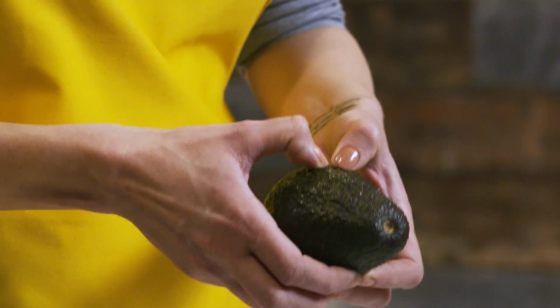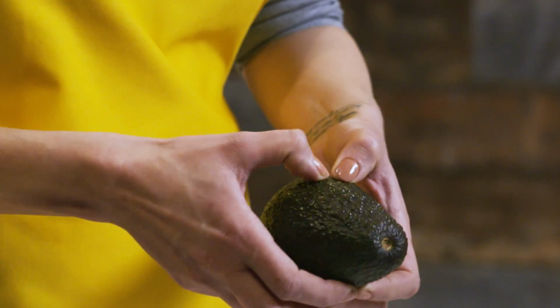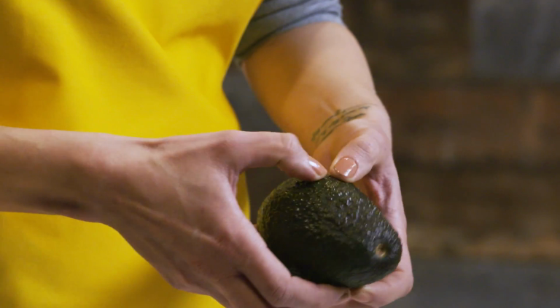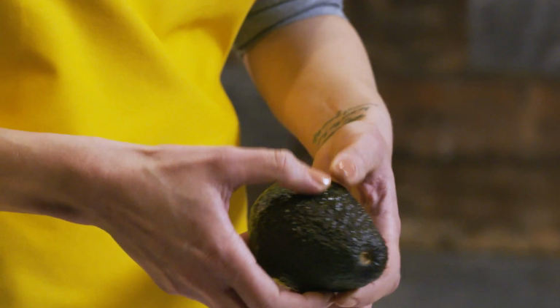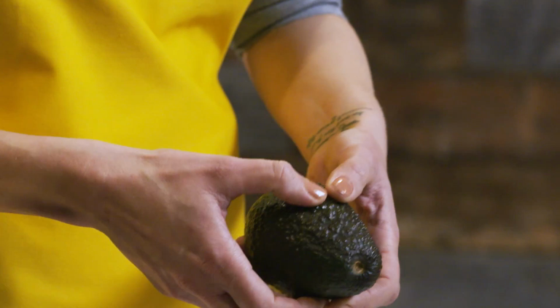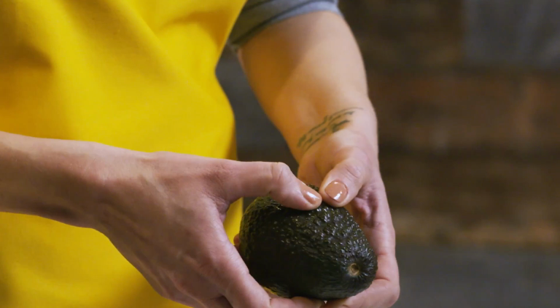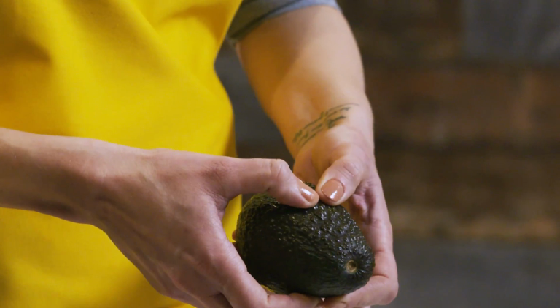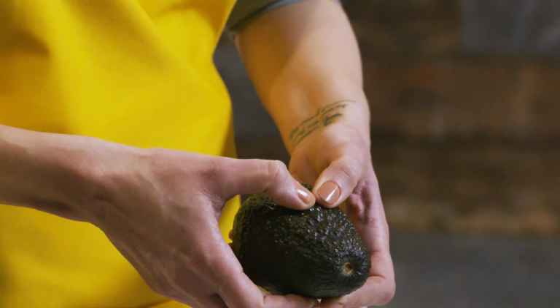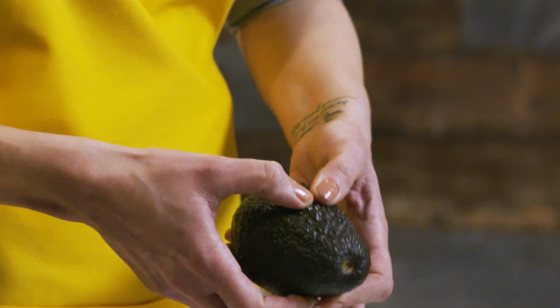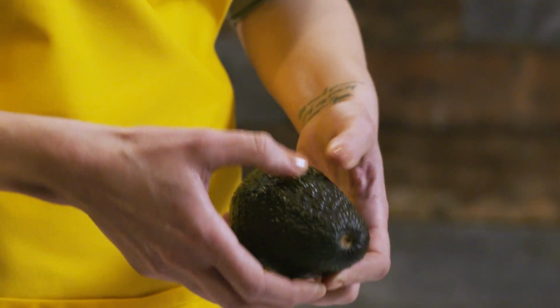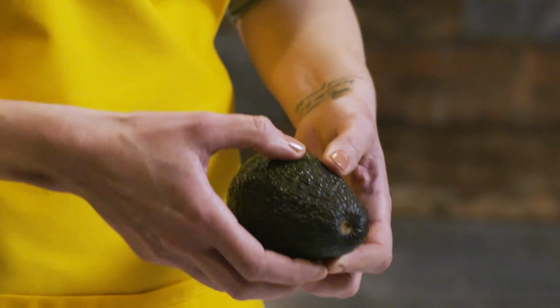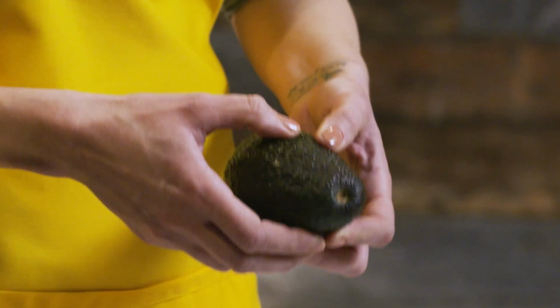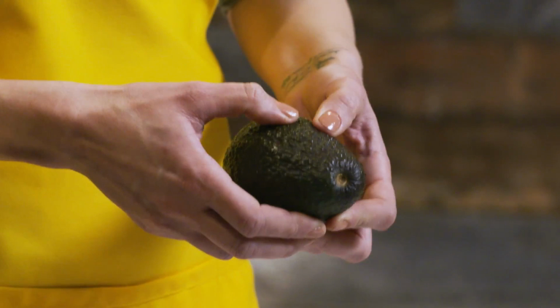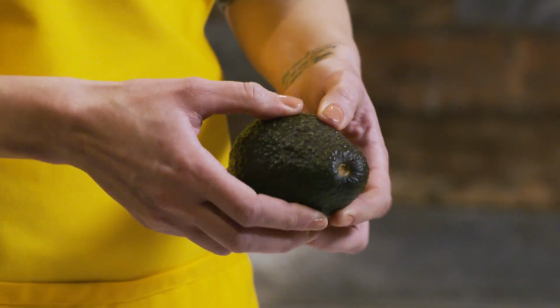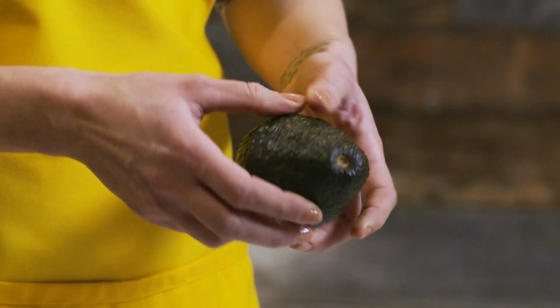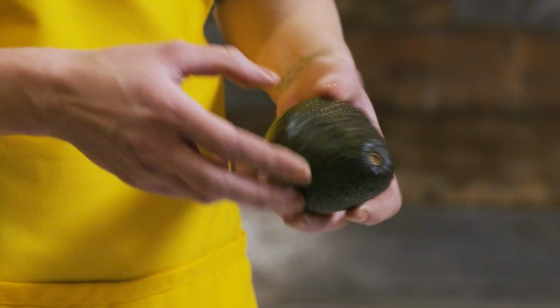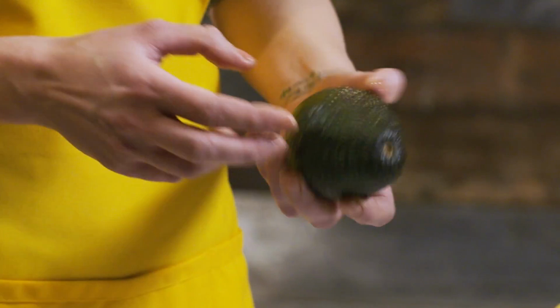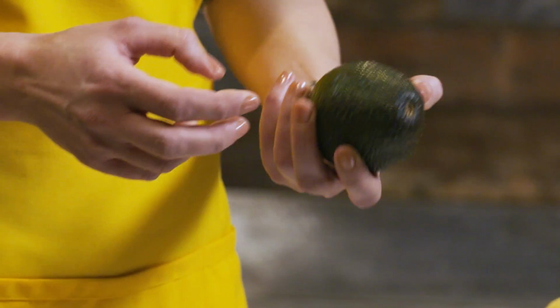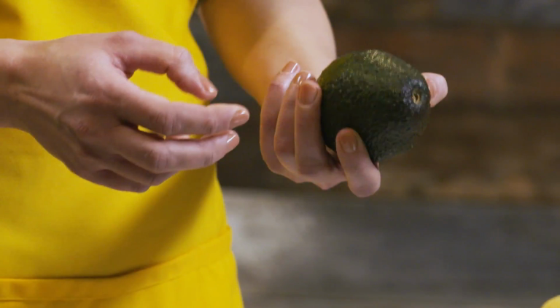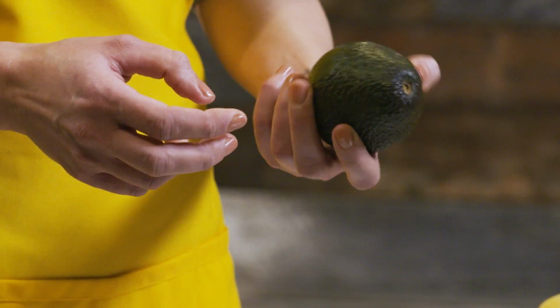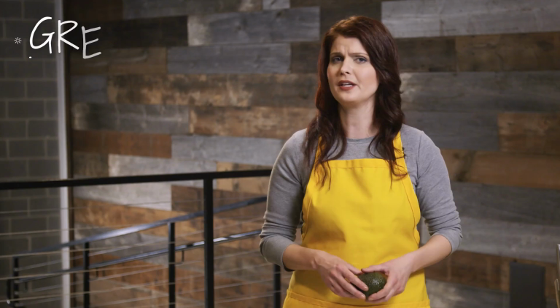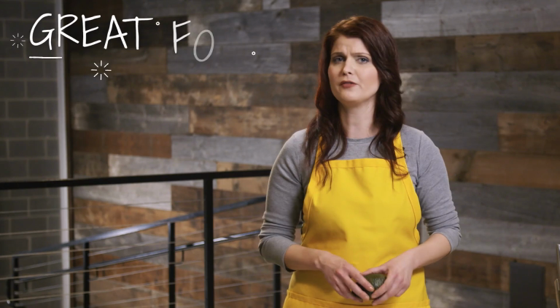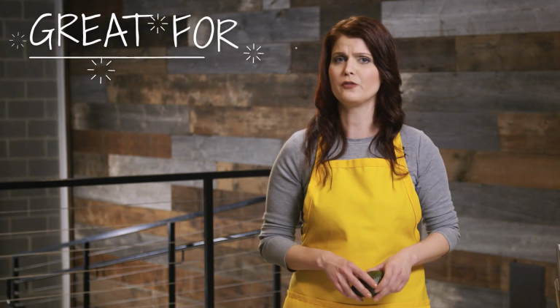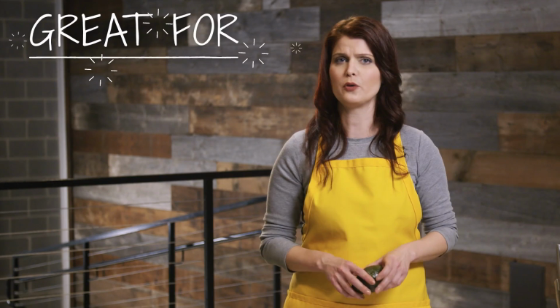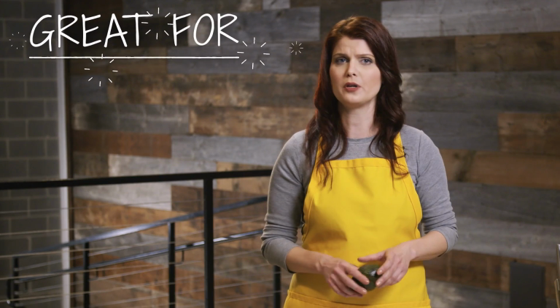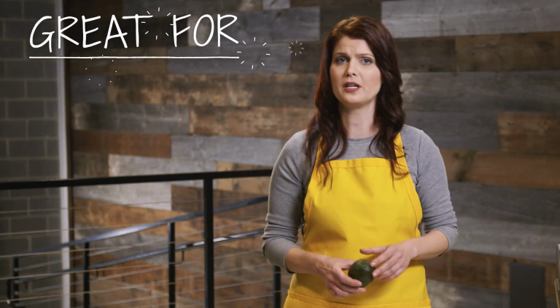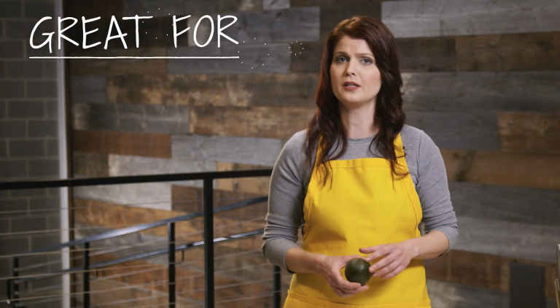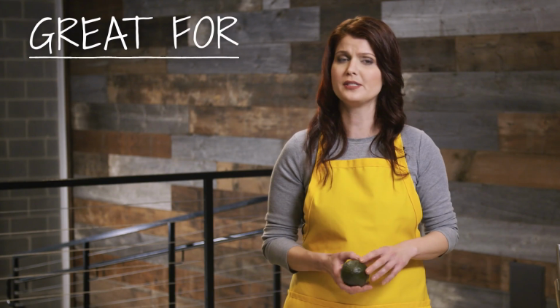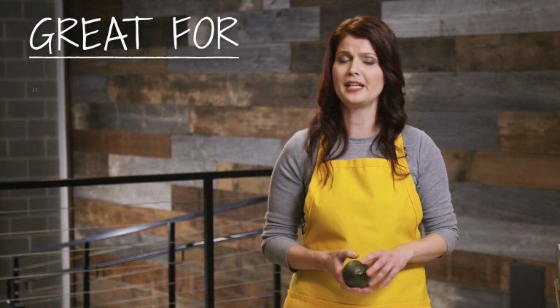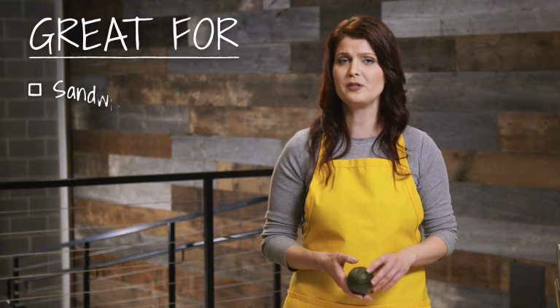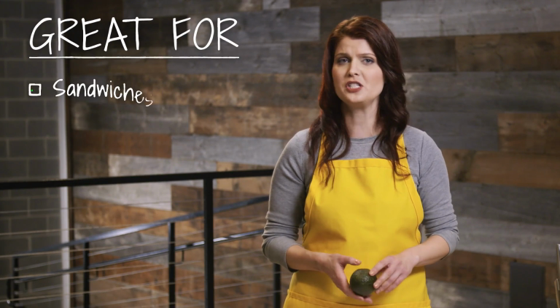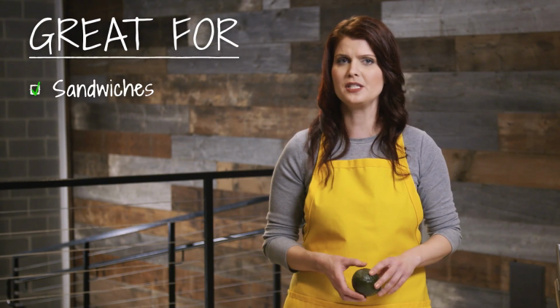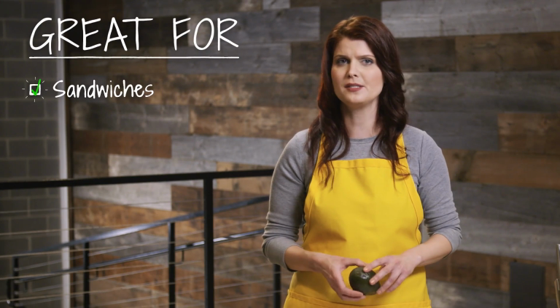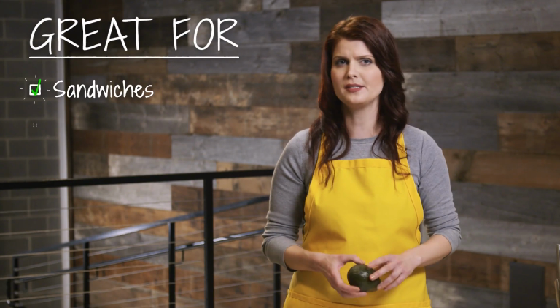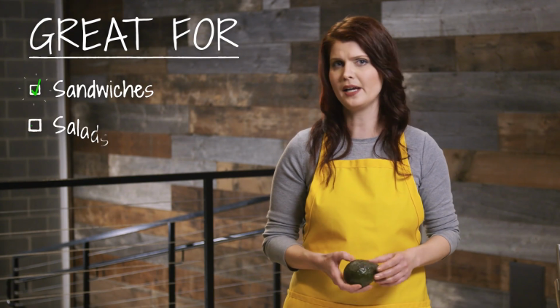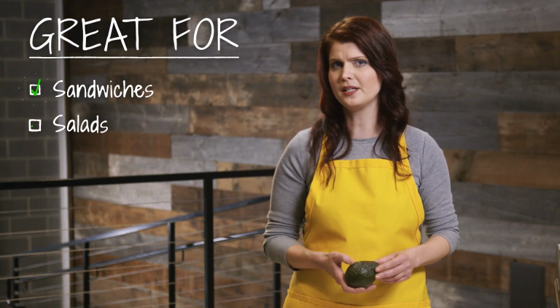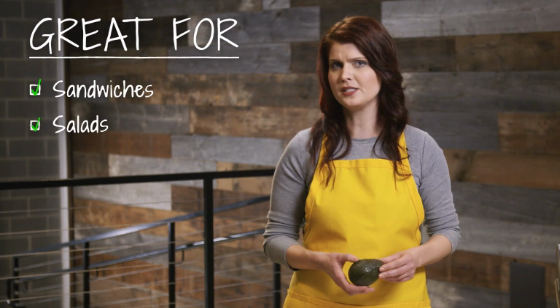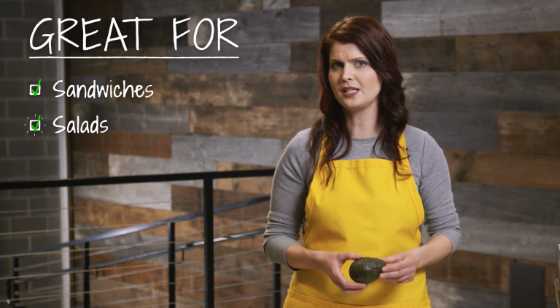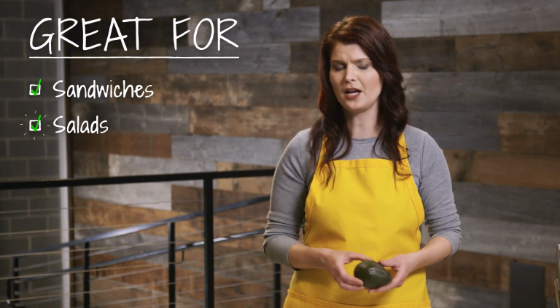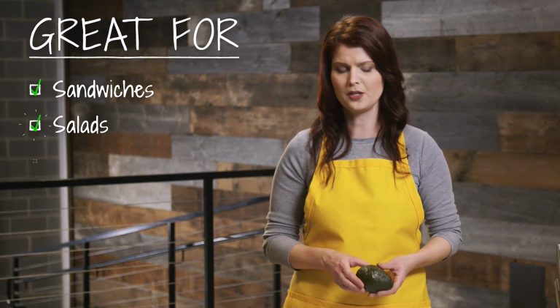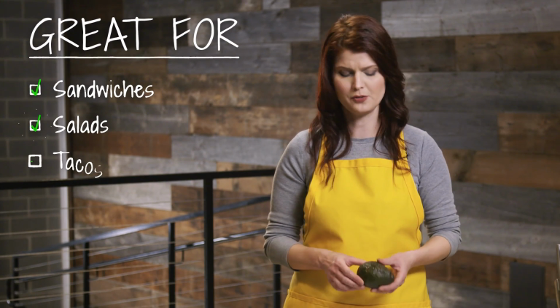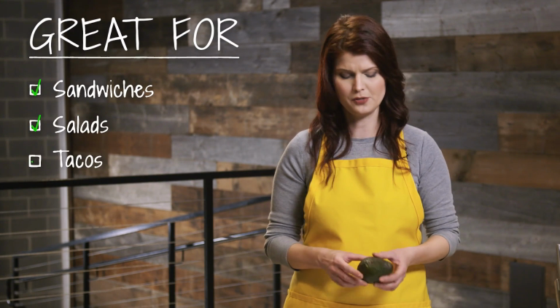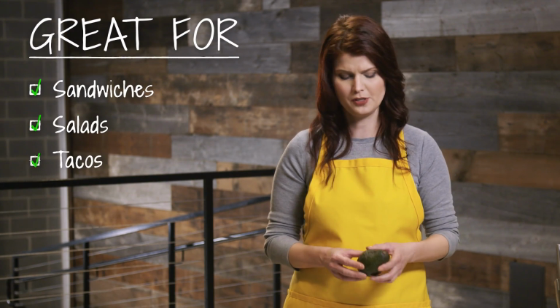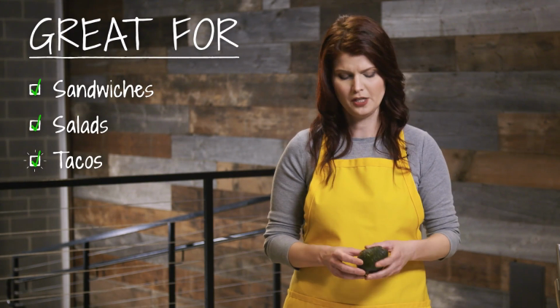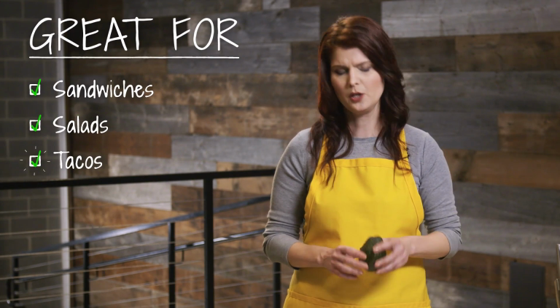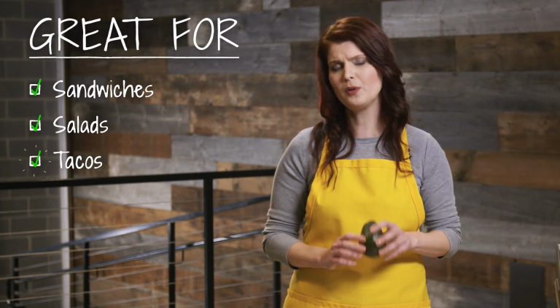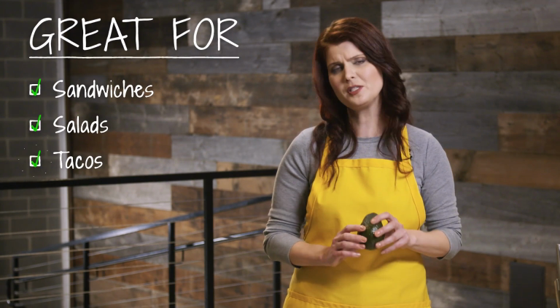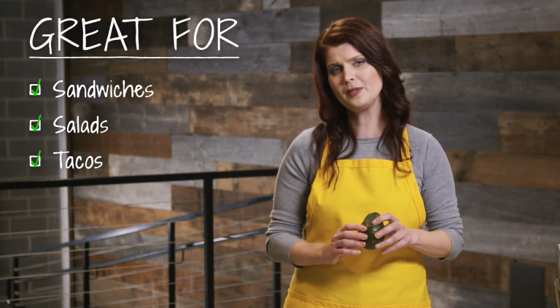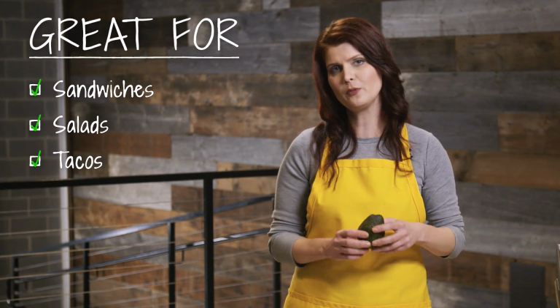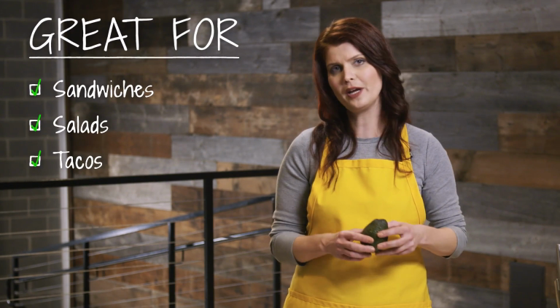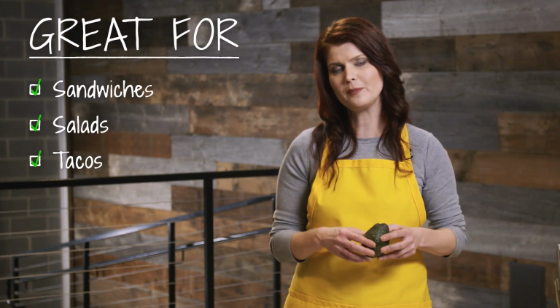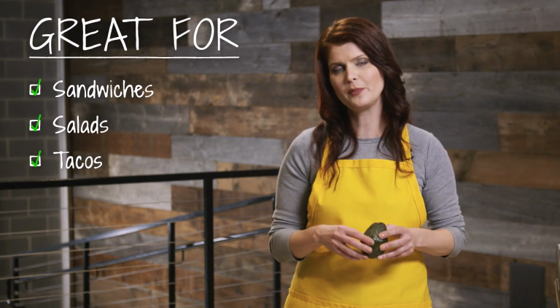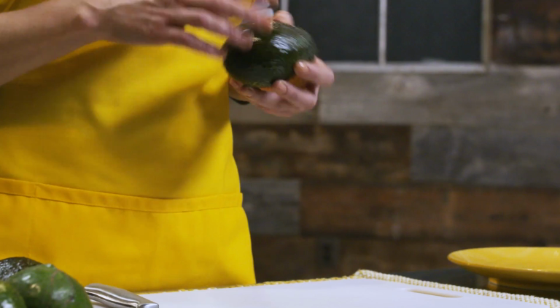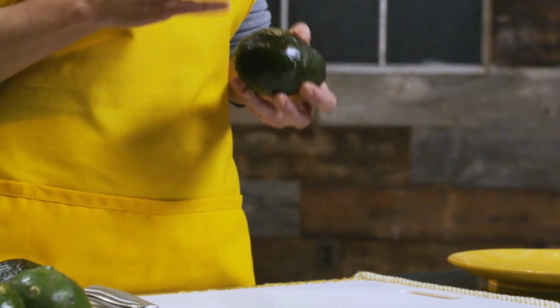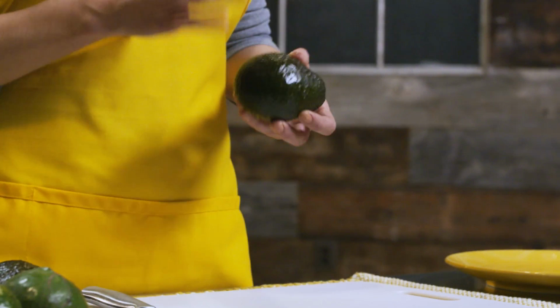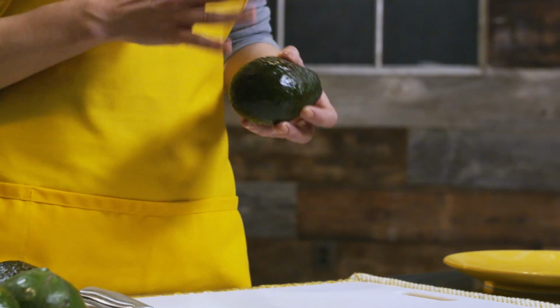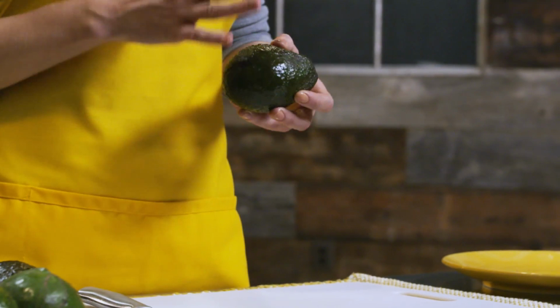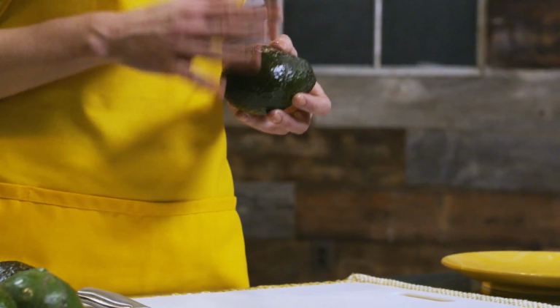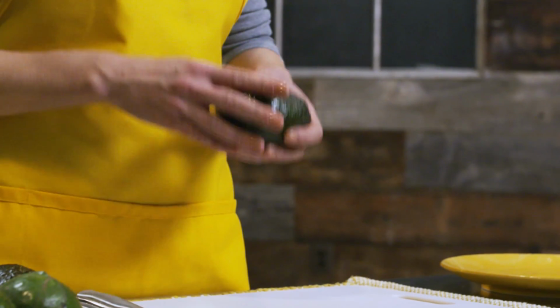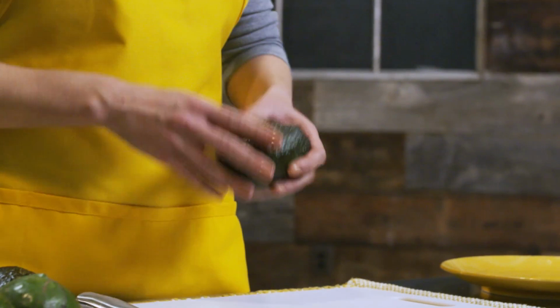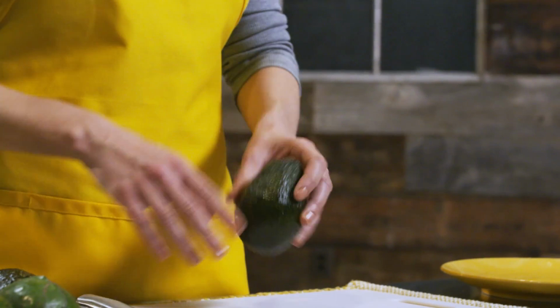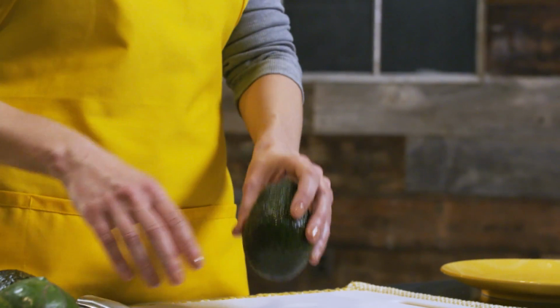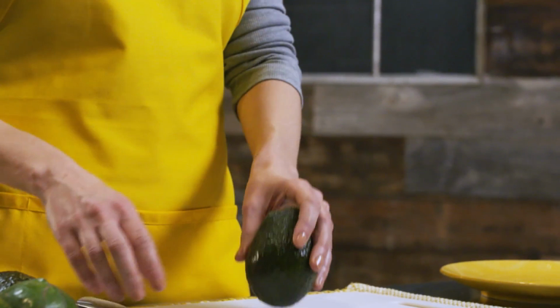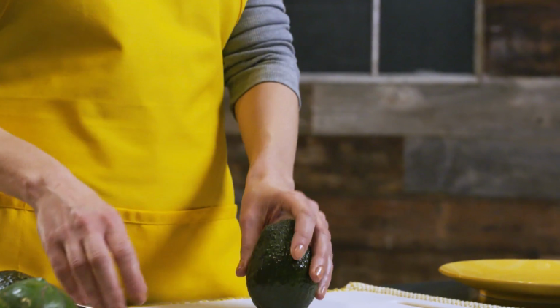To prepare an avocado, if you're using it for sandwiches, salads, tacos, you want it to be ripe, but you don't want it to be too ripe.